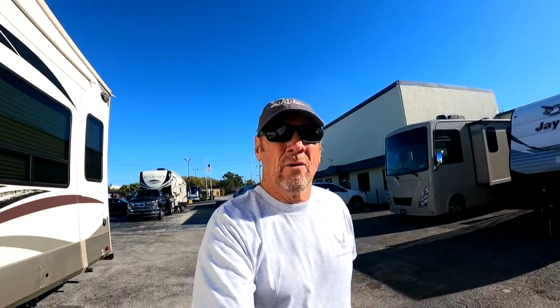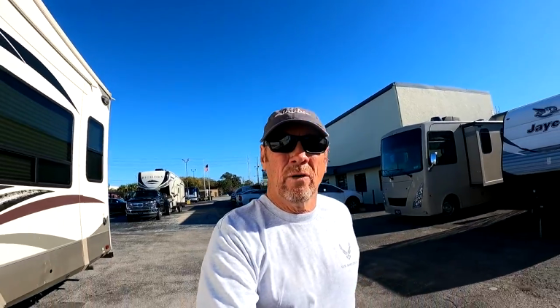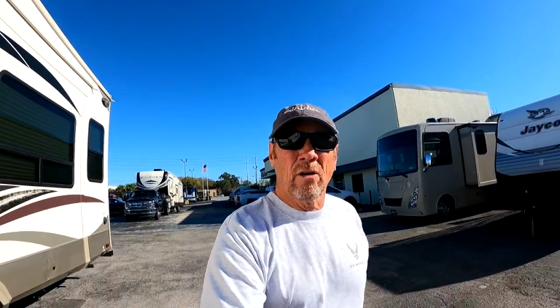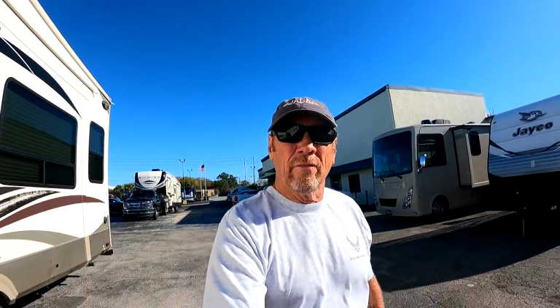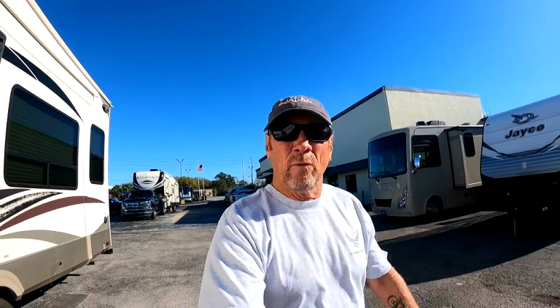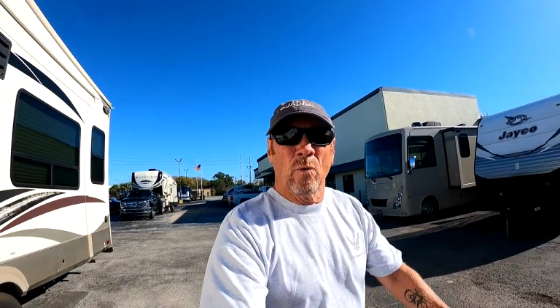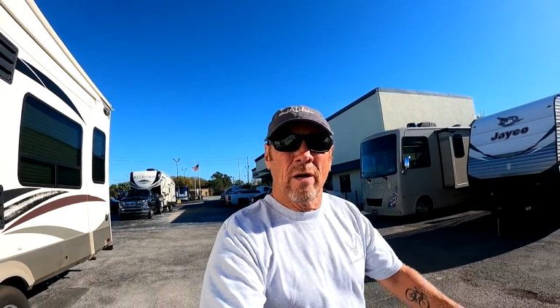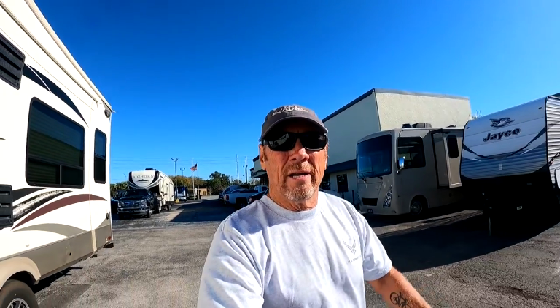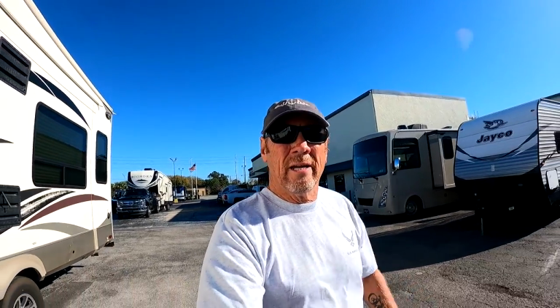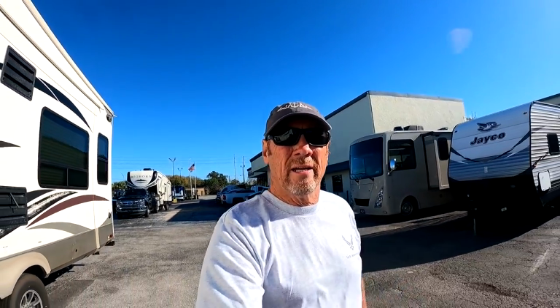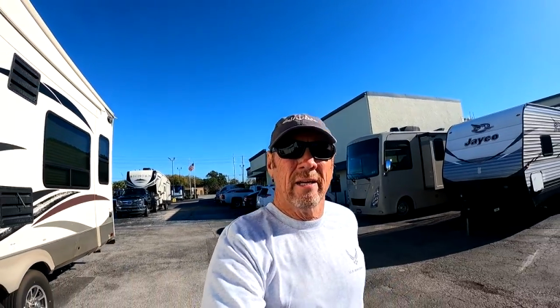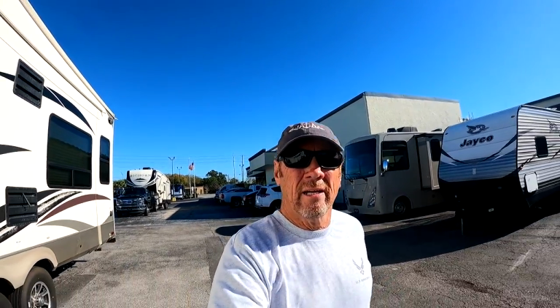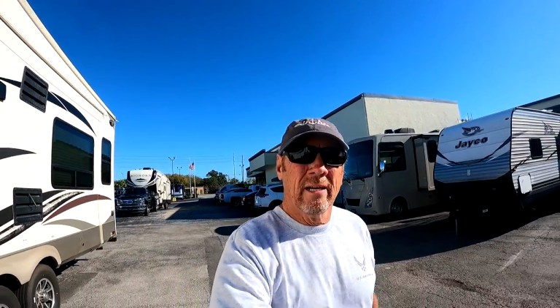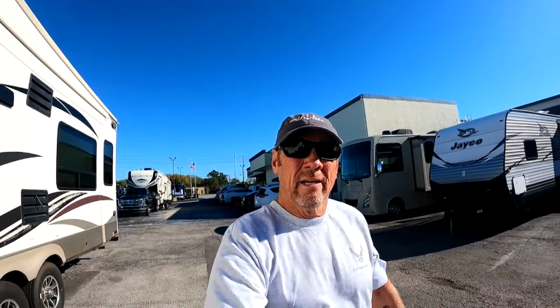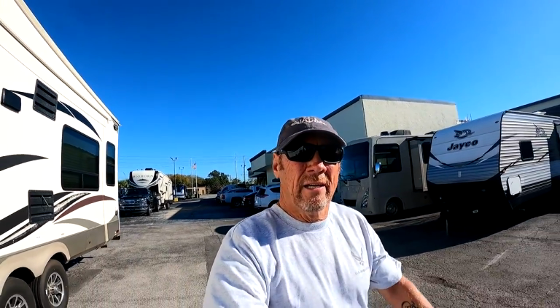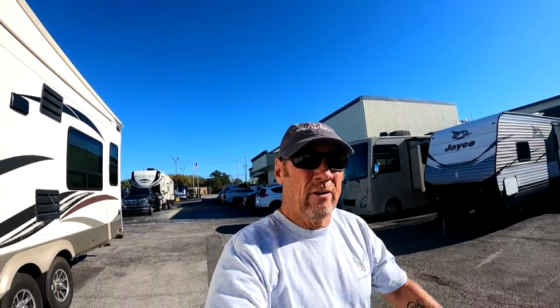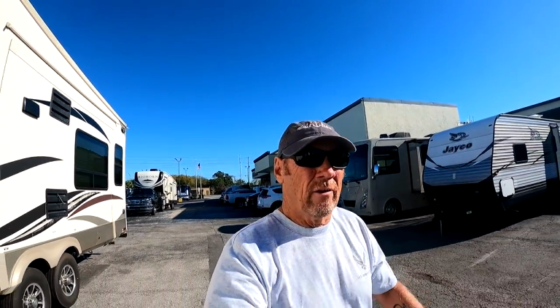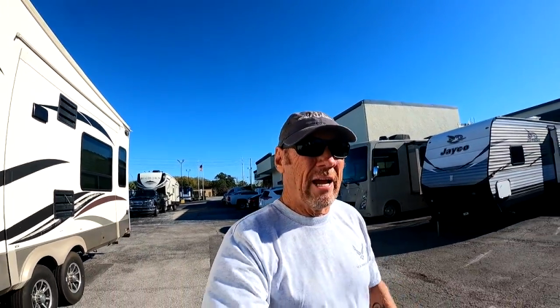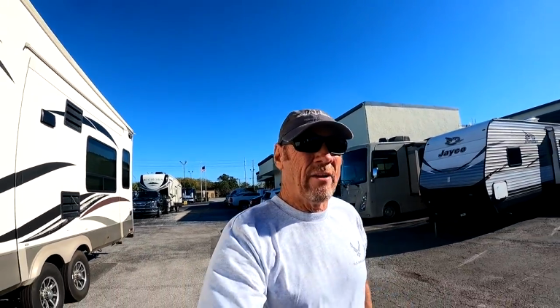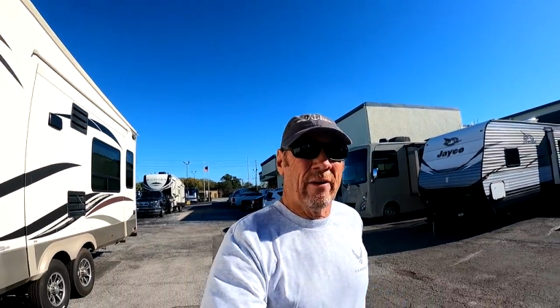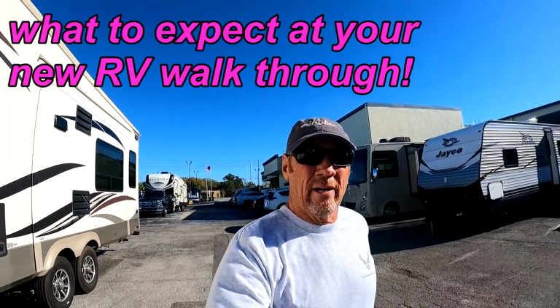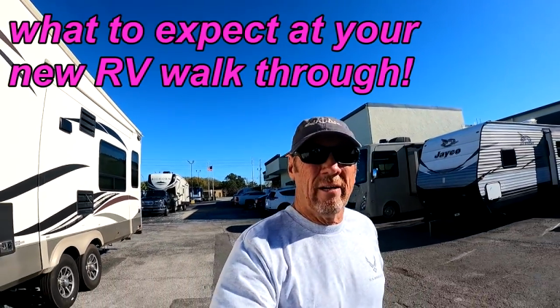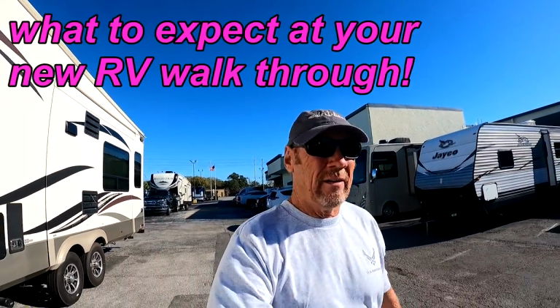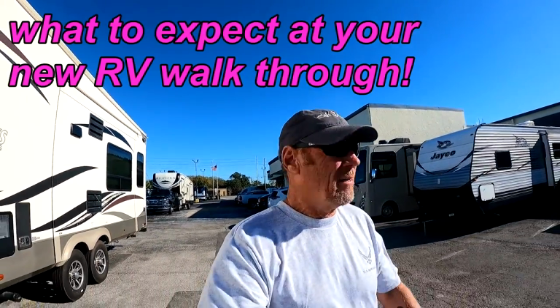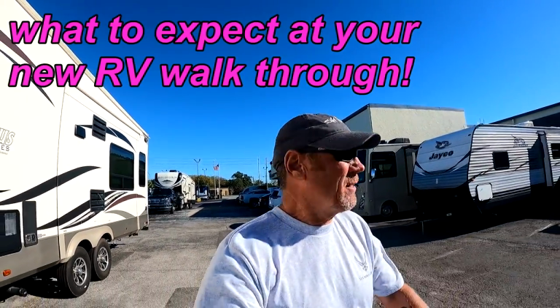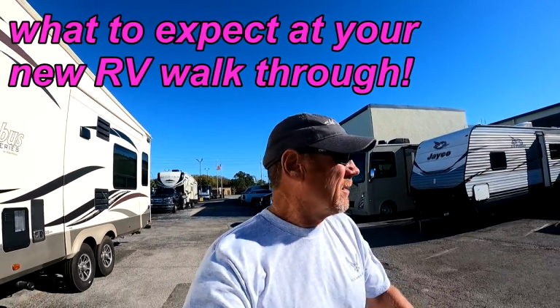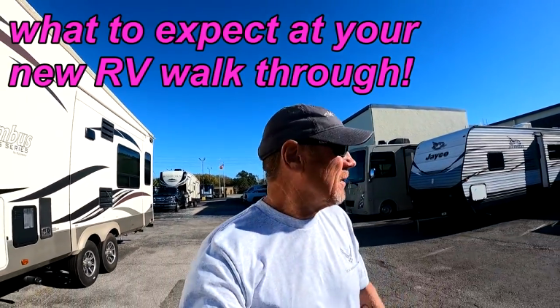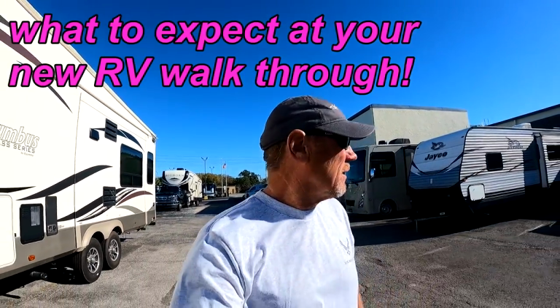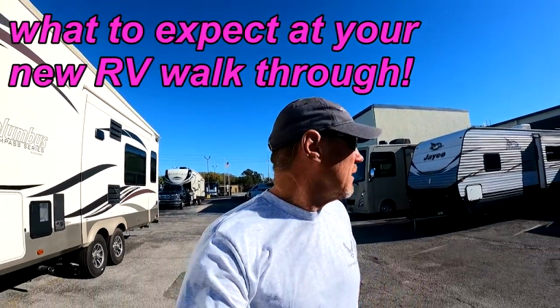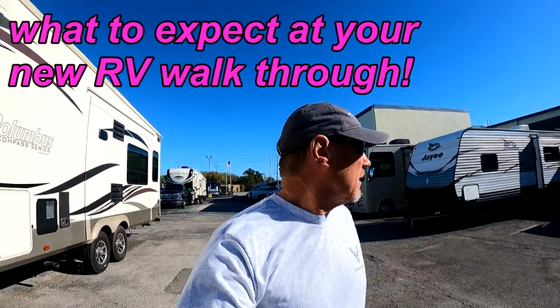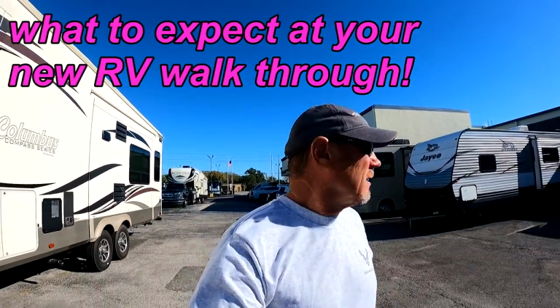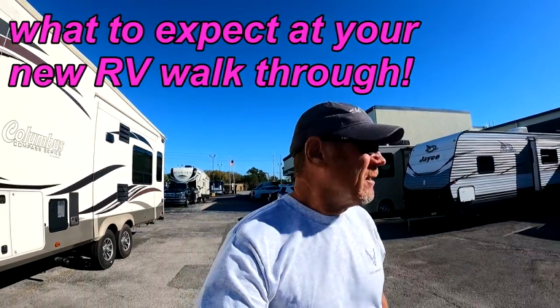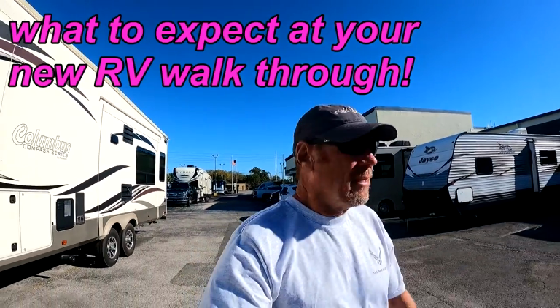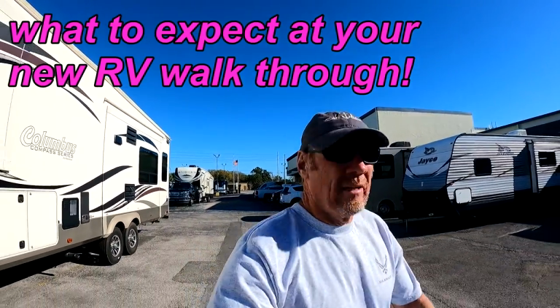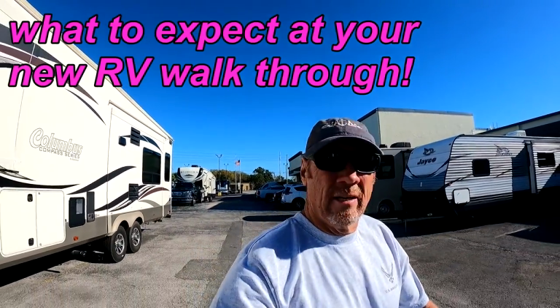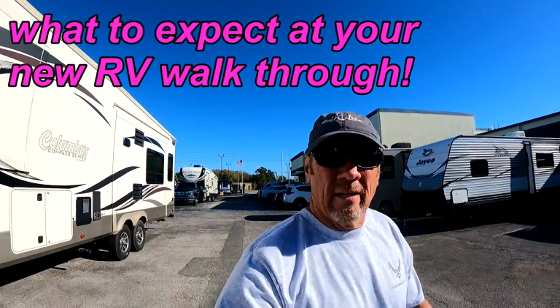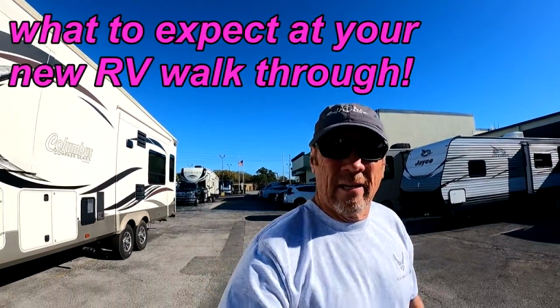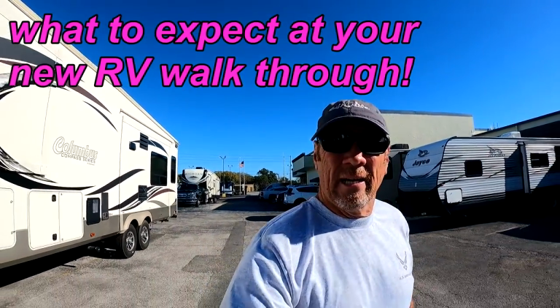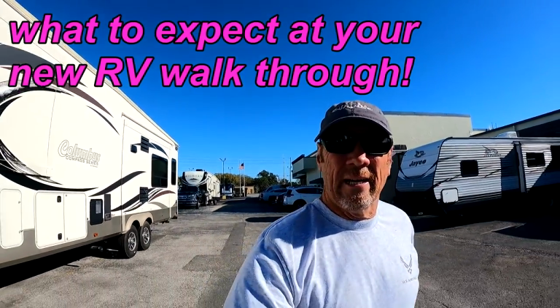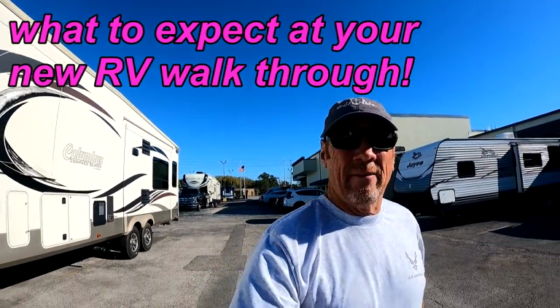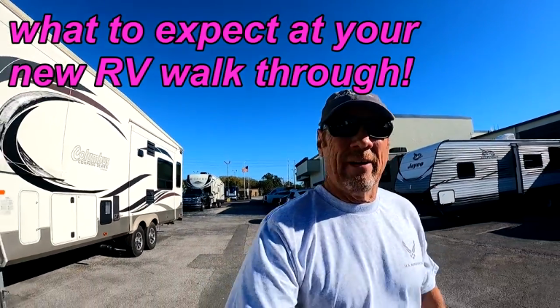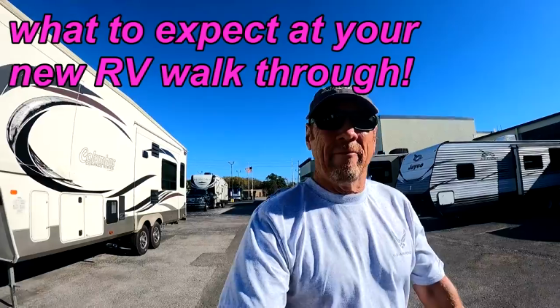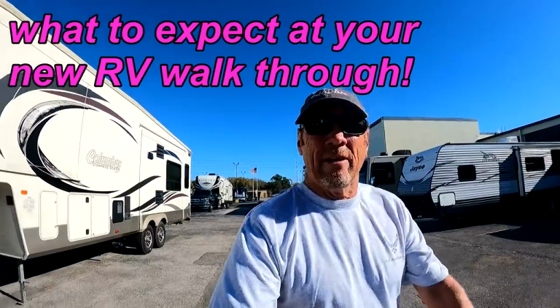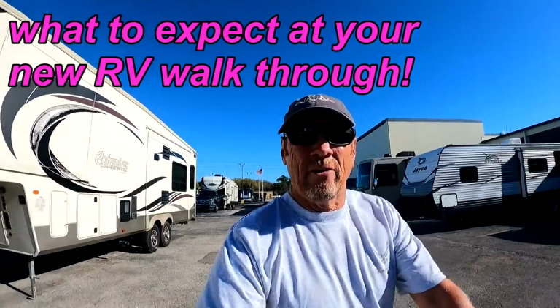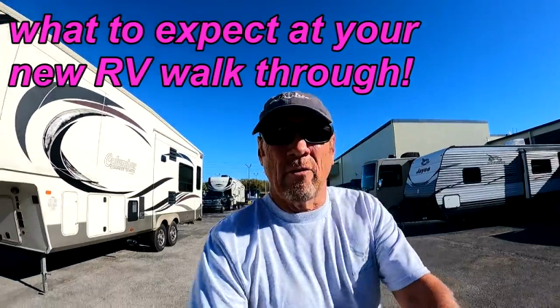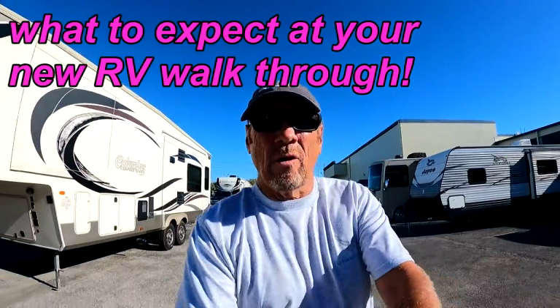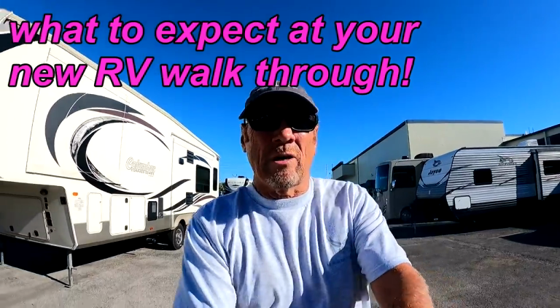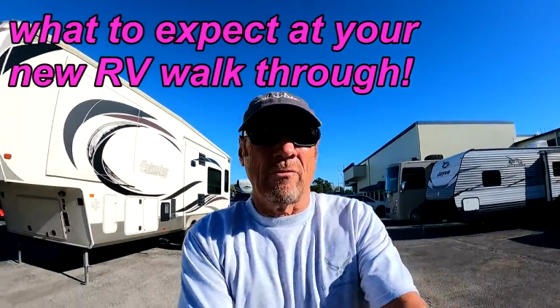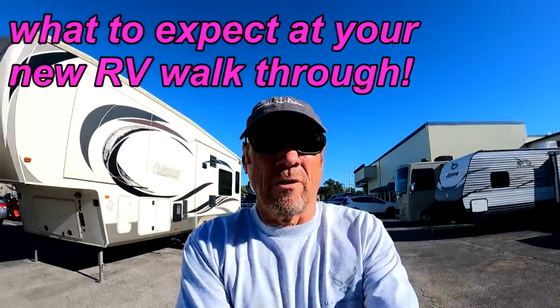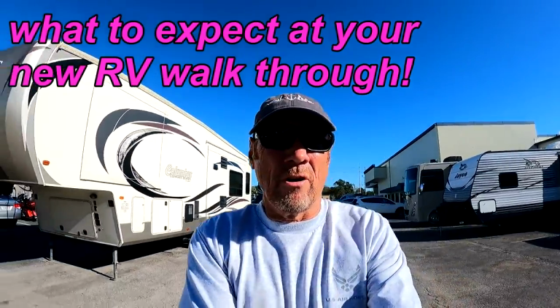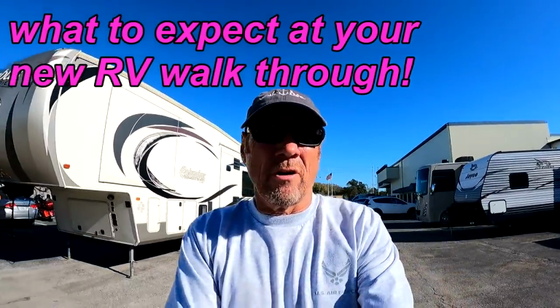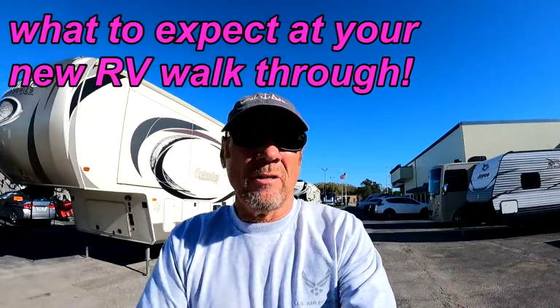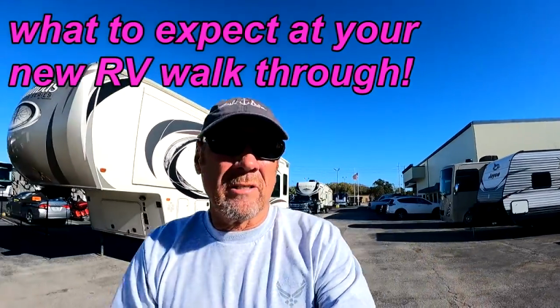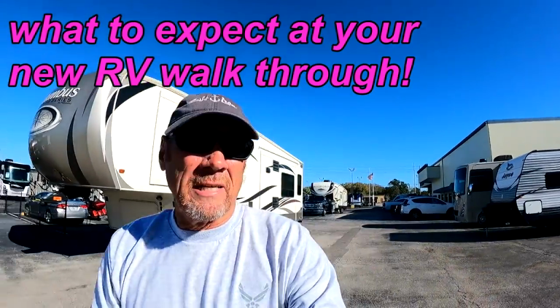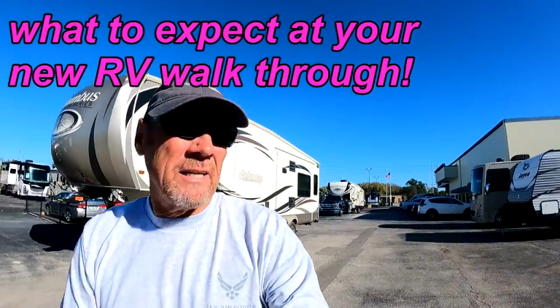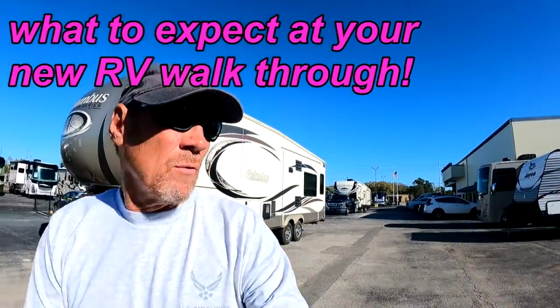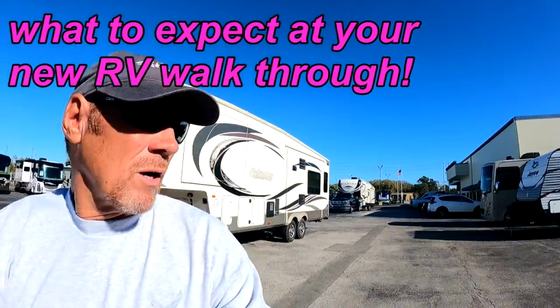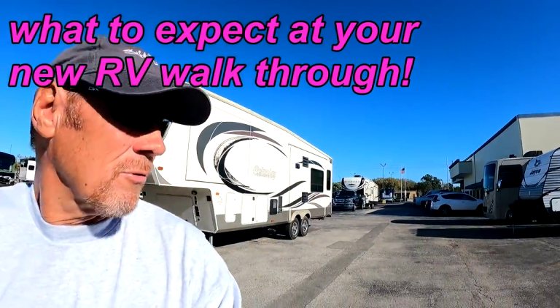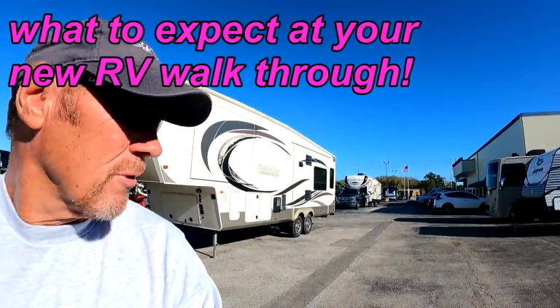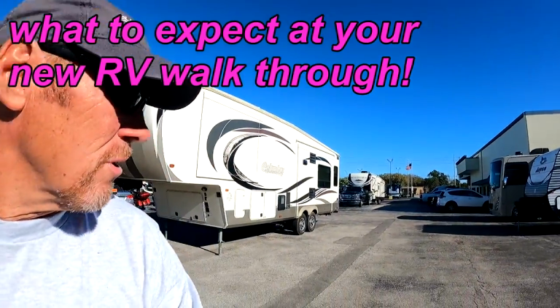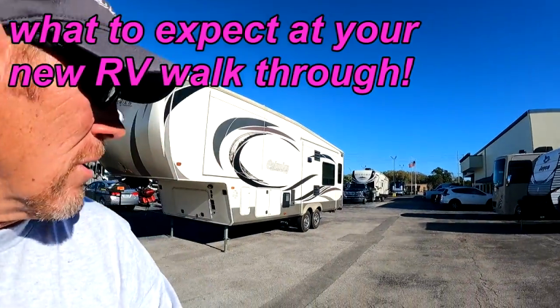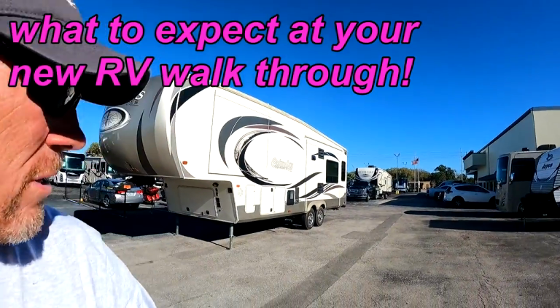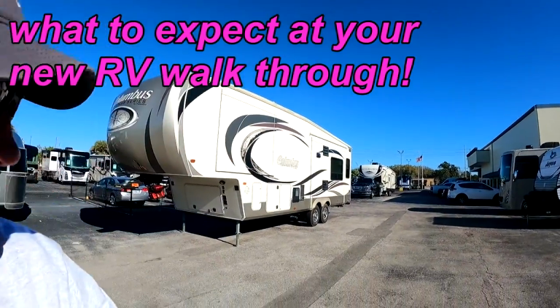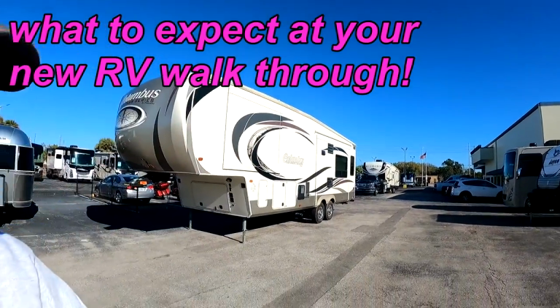We're at RV1 in Orlando here, and we're getting ready to do a walkthrough on ours.